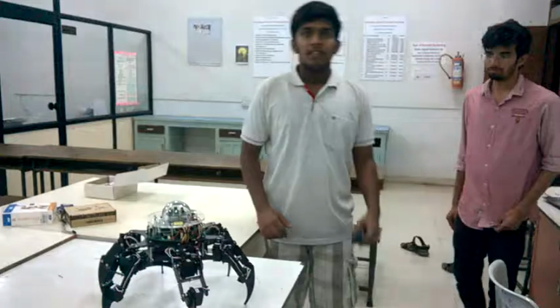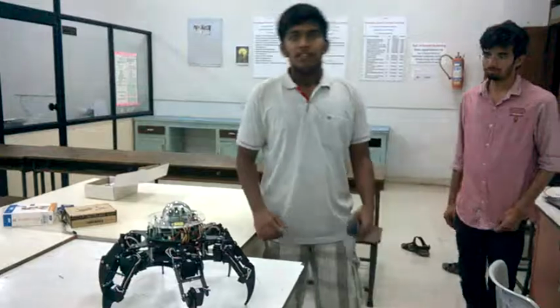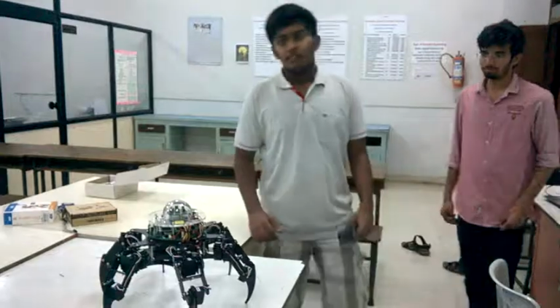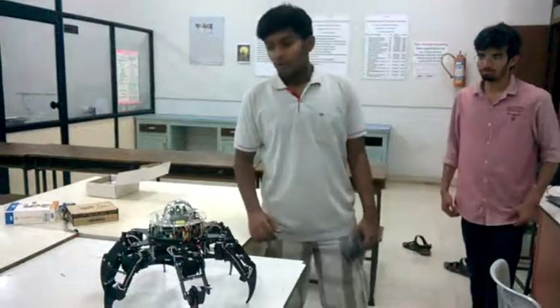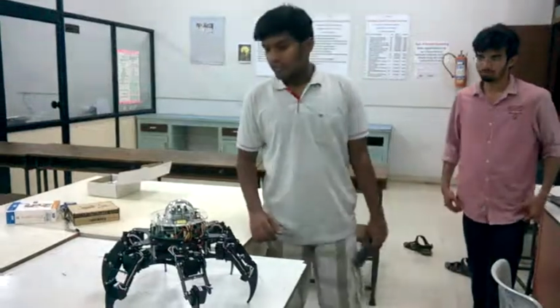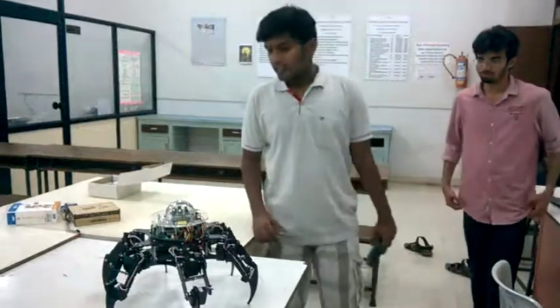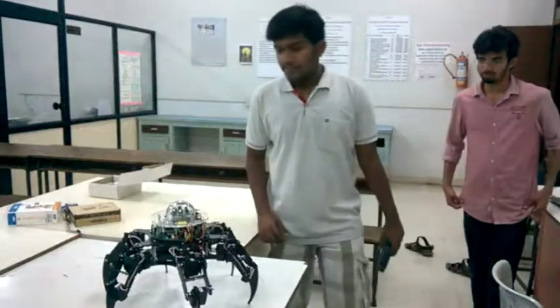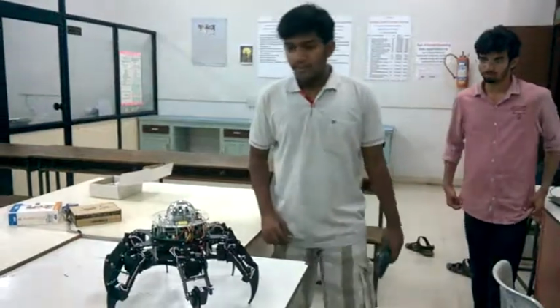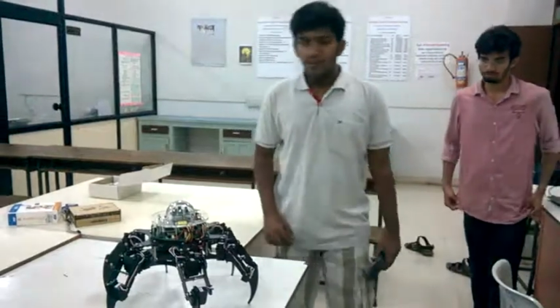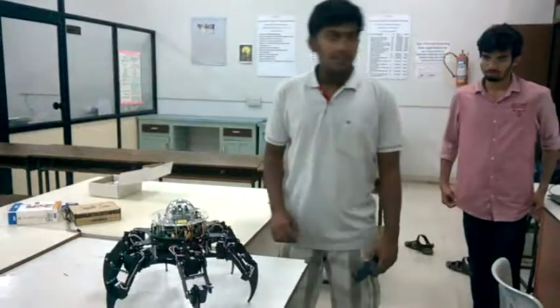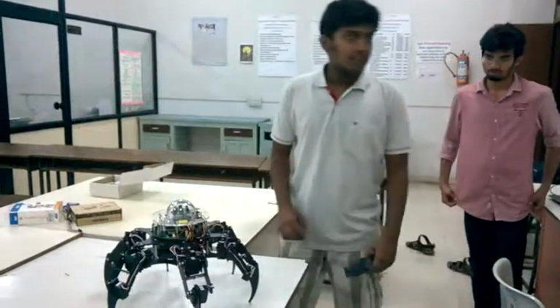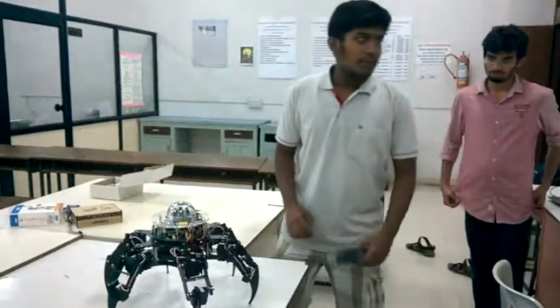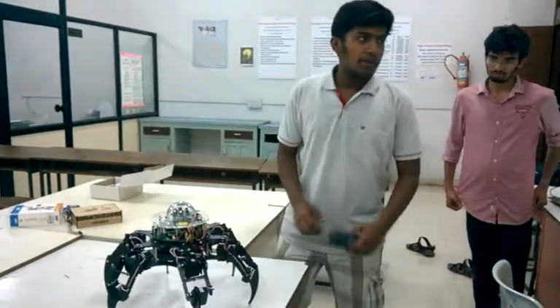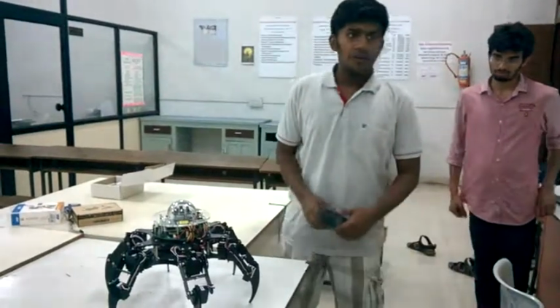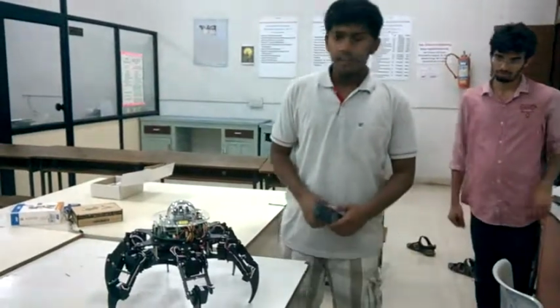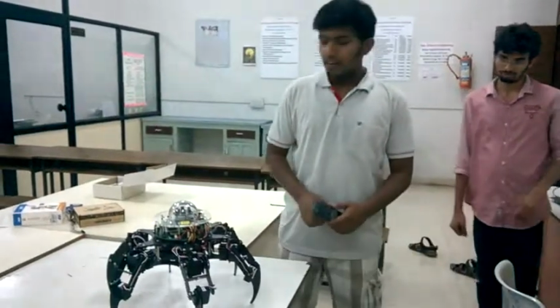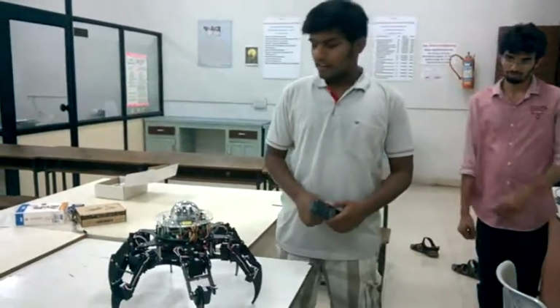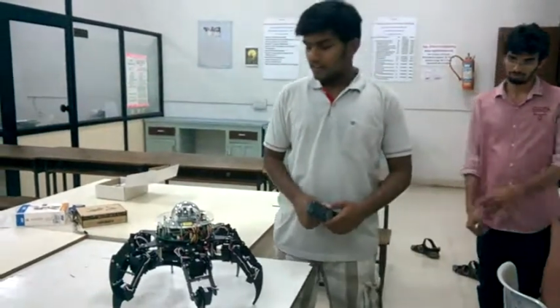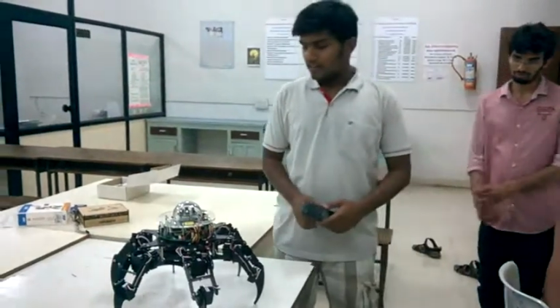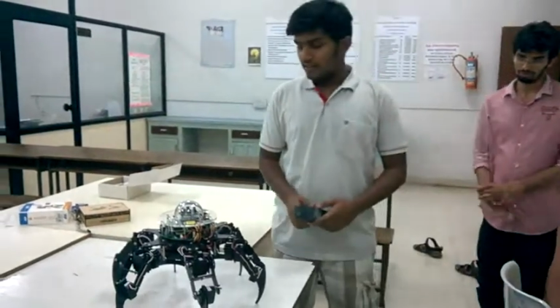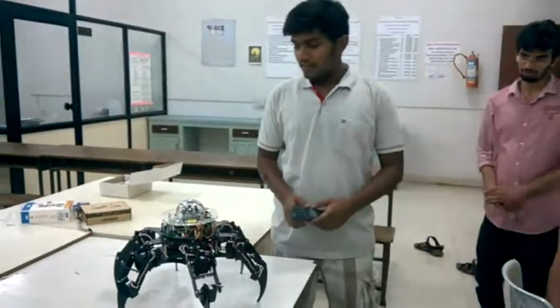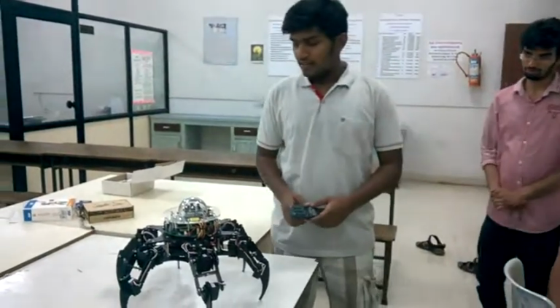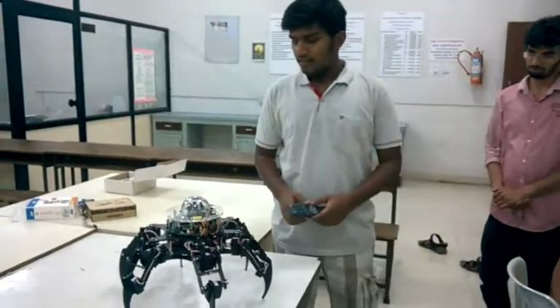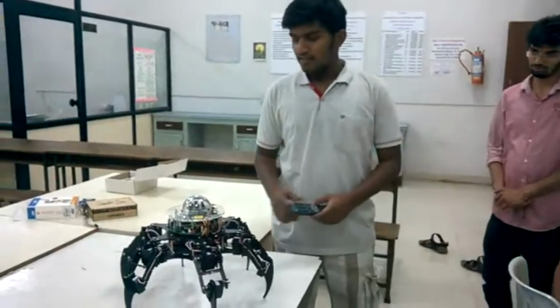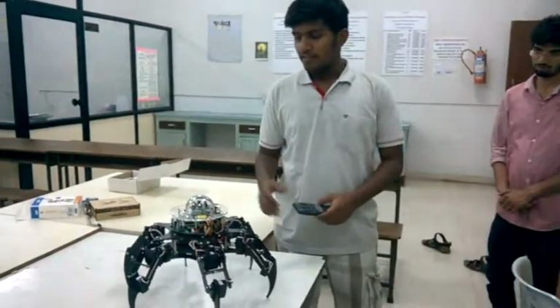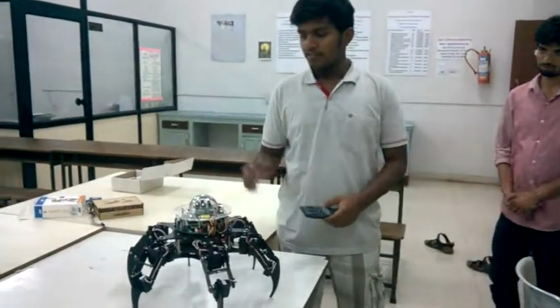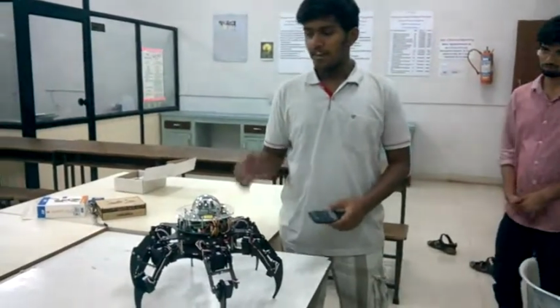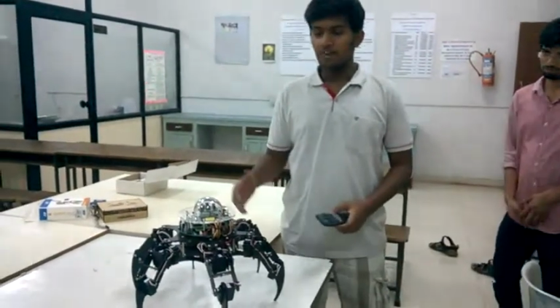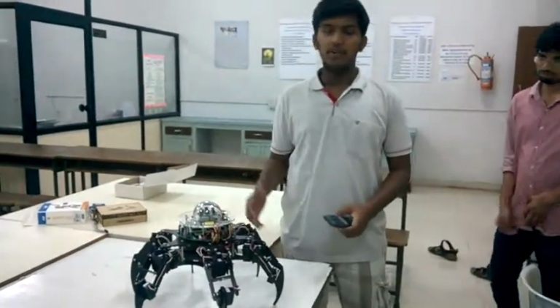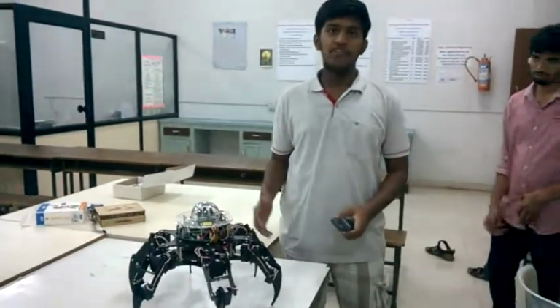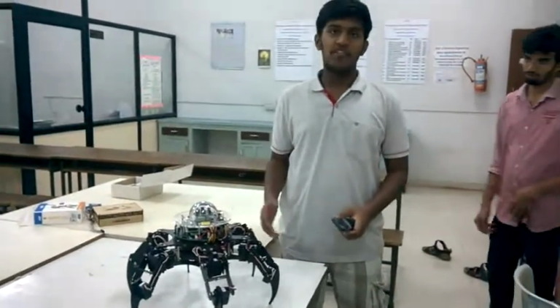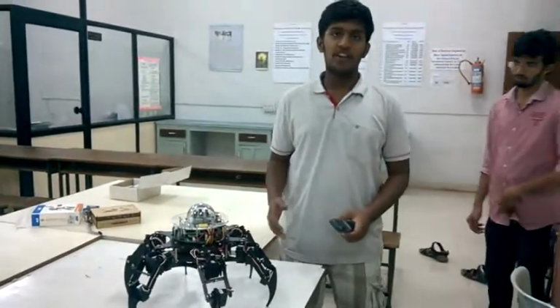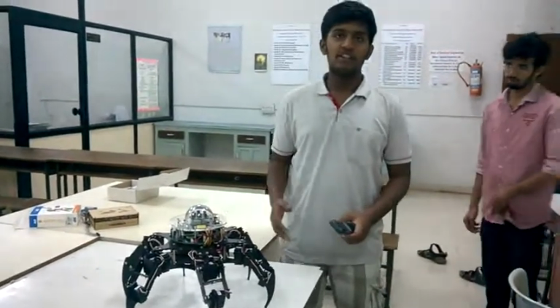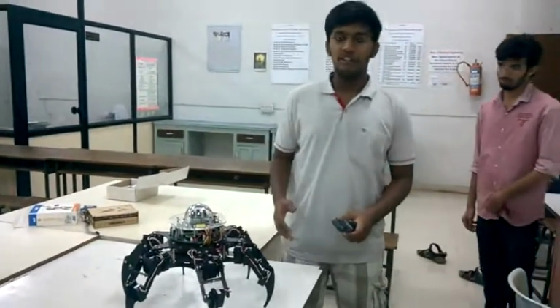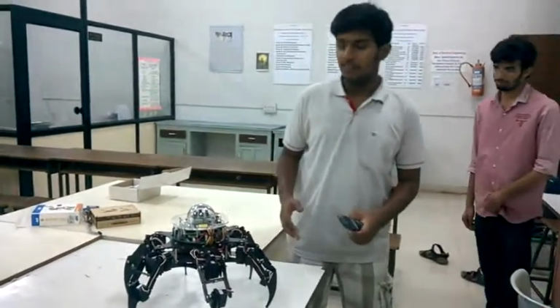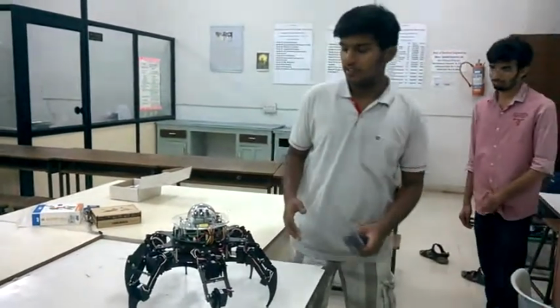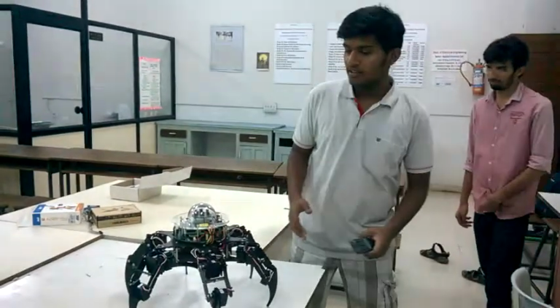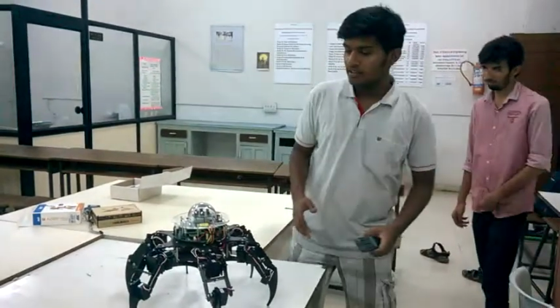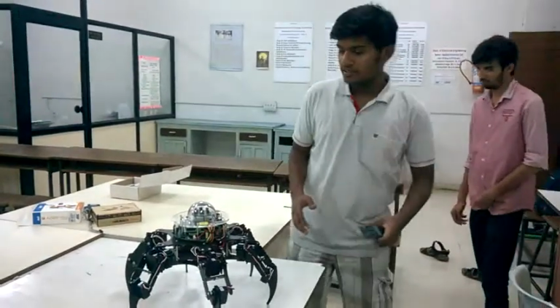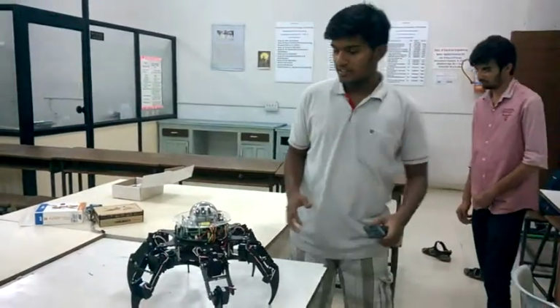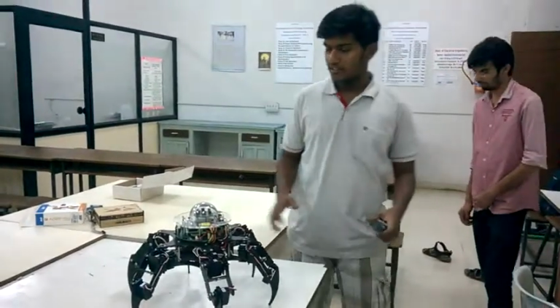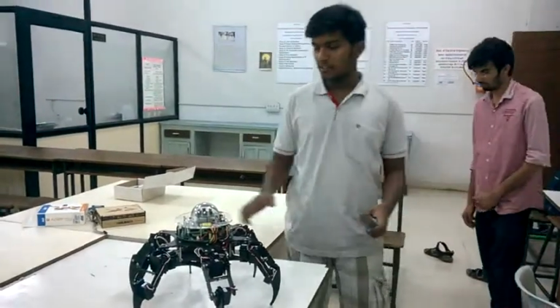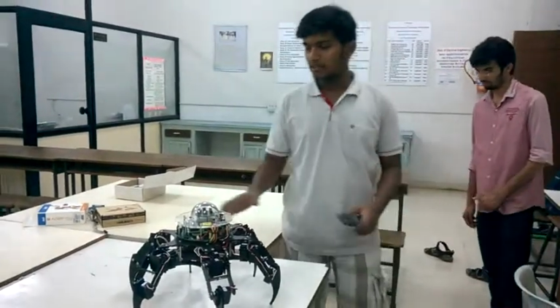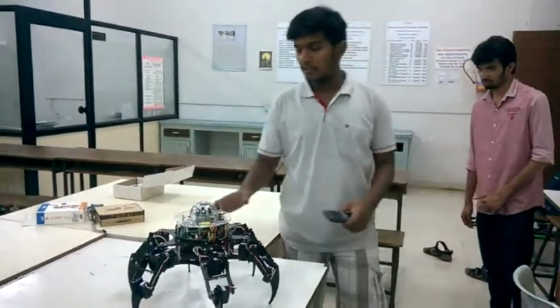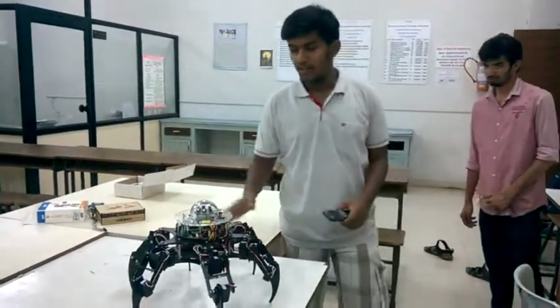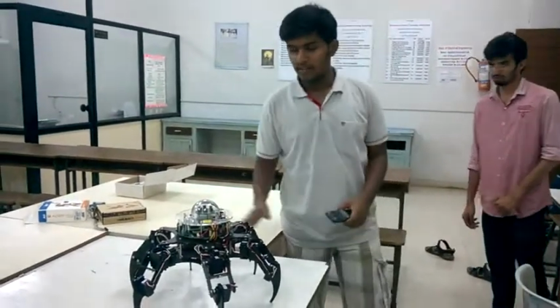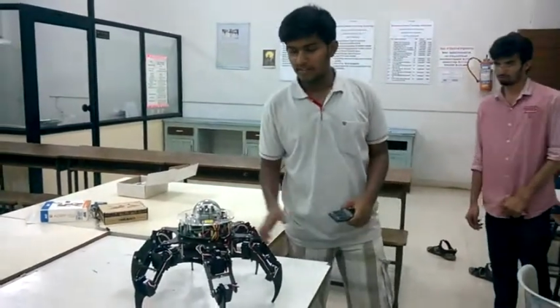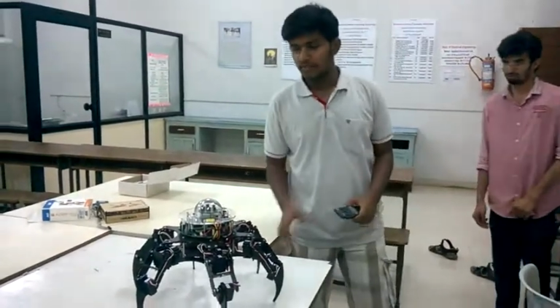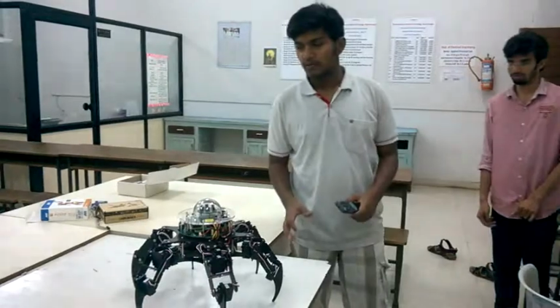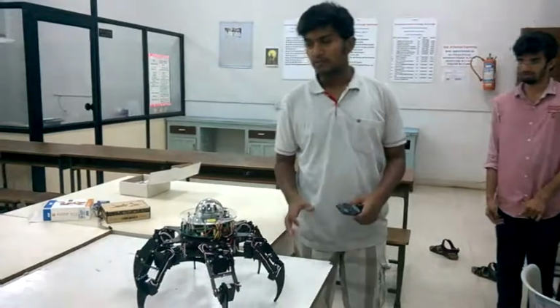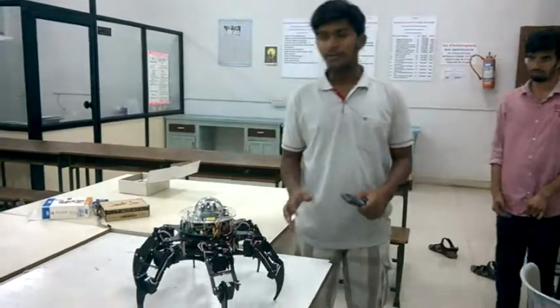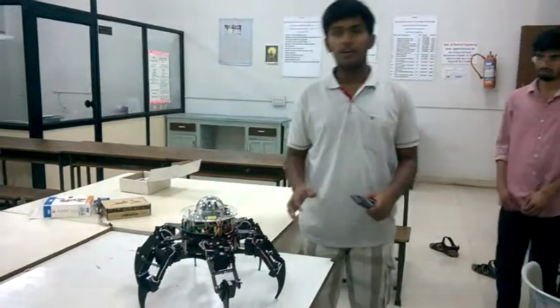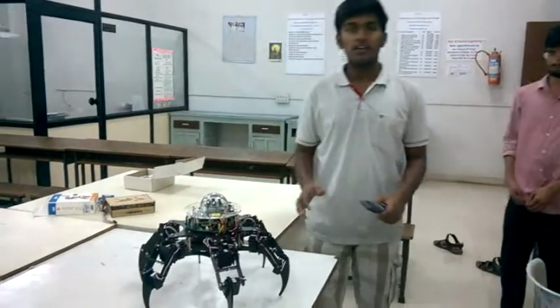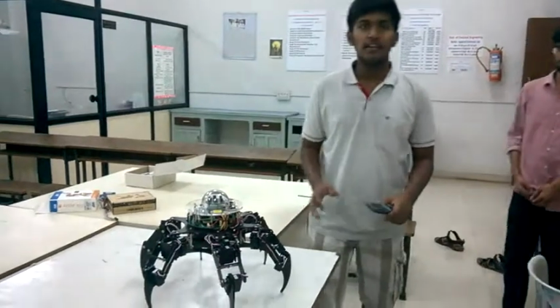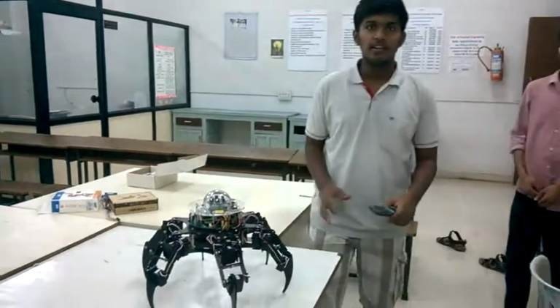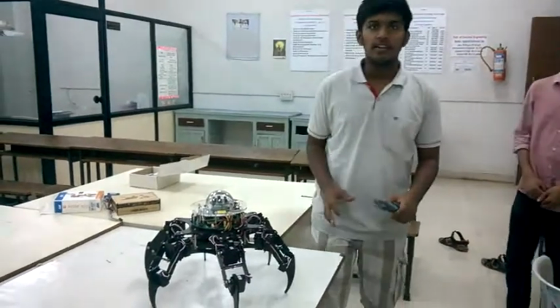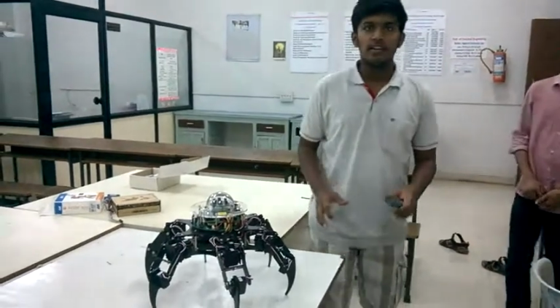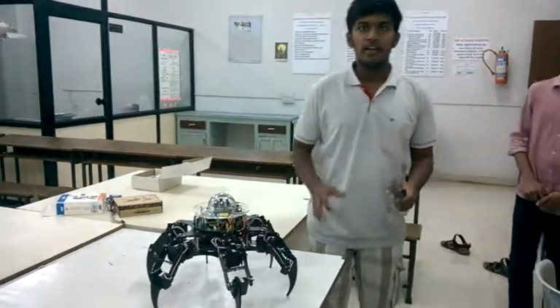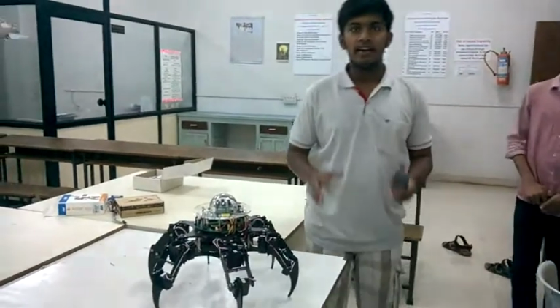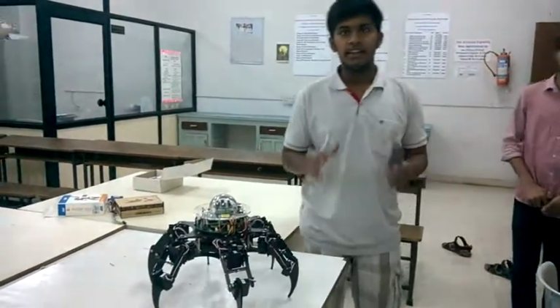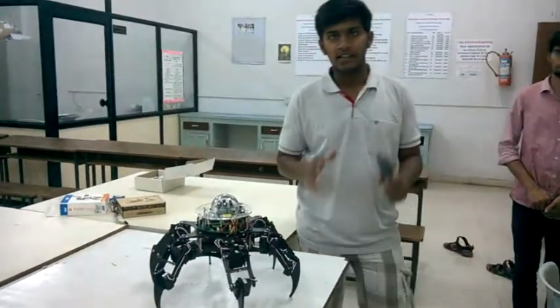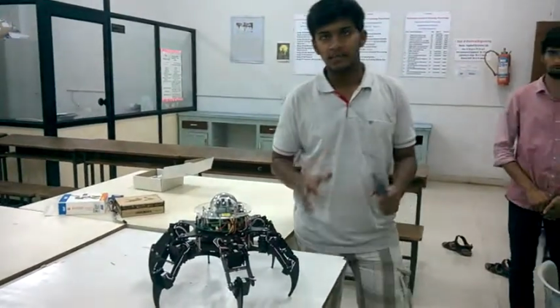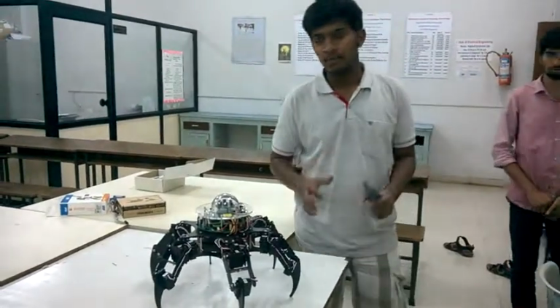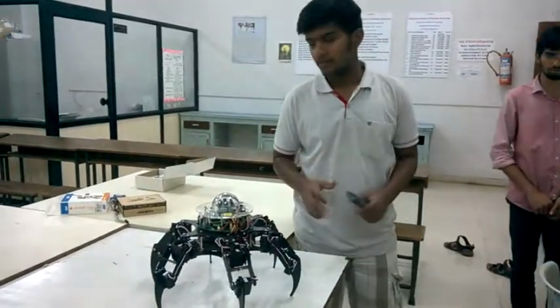In this video we will be looking at Firebird 5 with 6 mounted legs. We call it a hexapod.